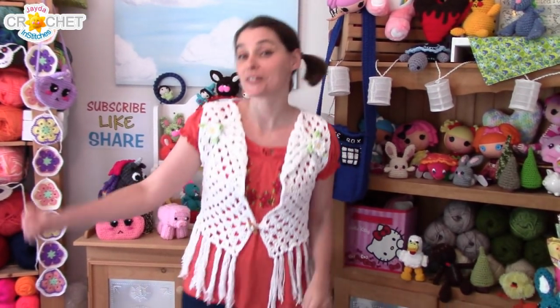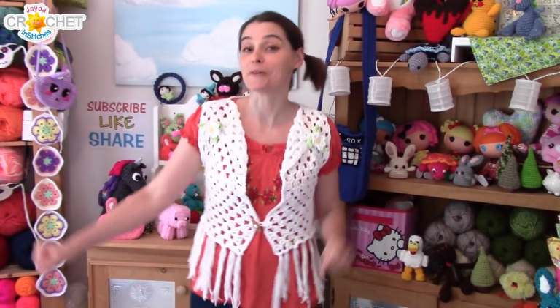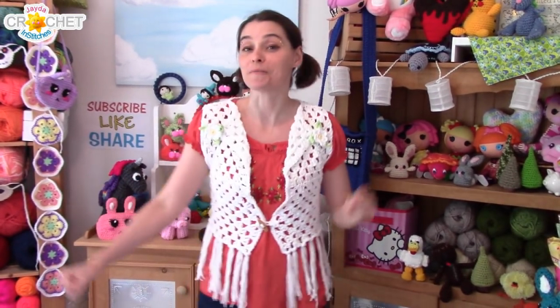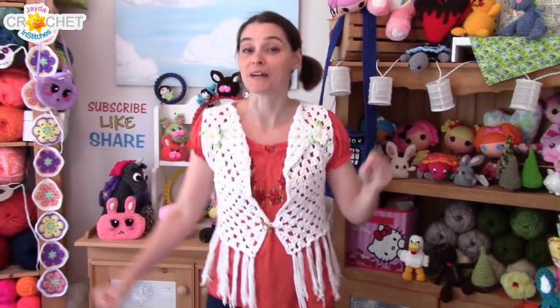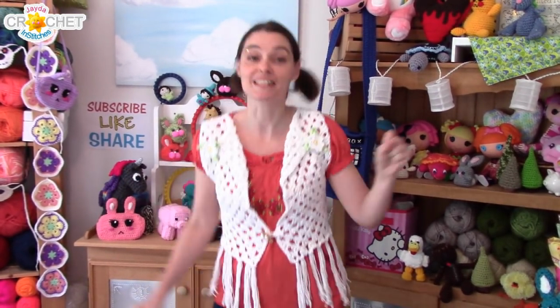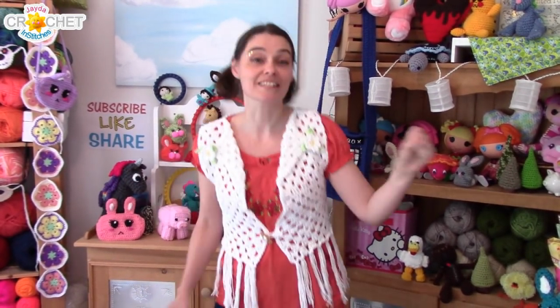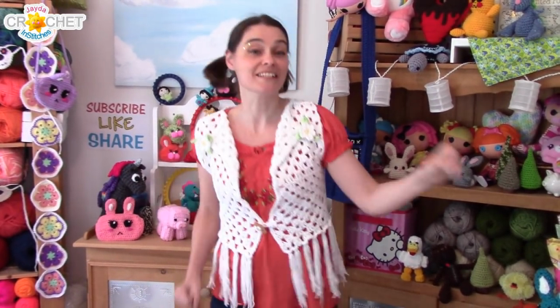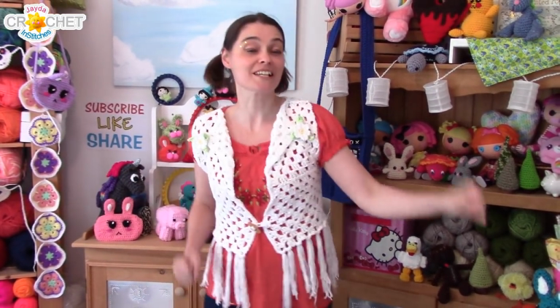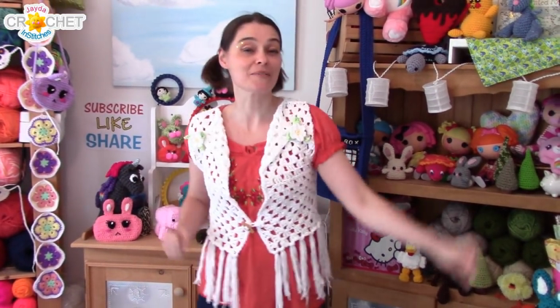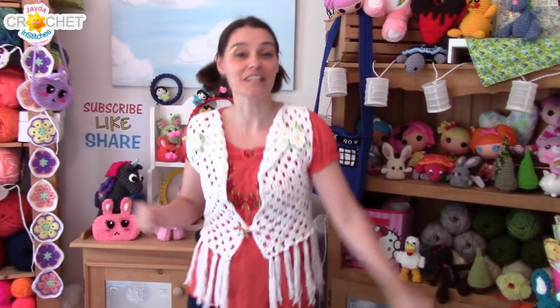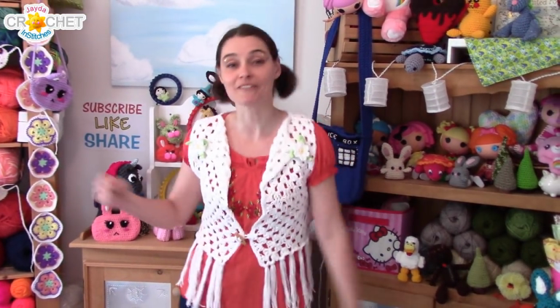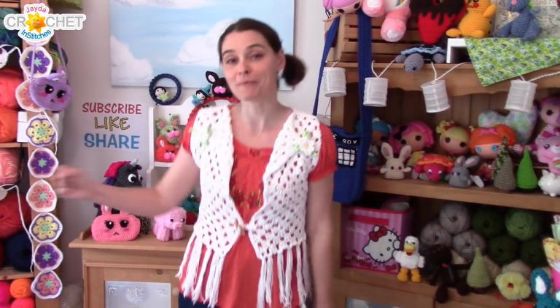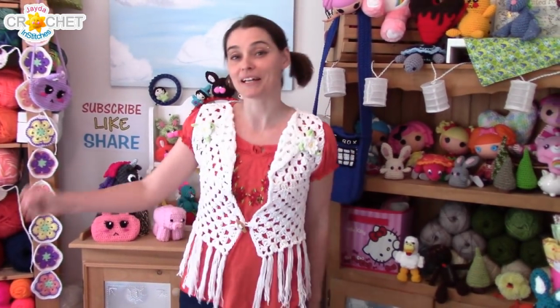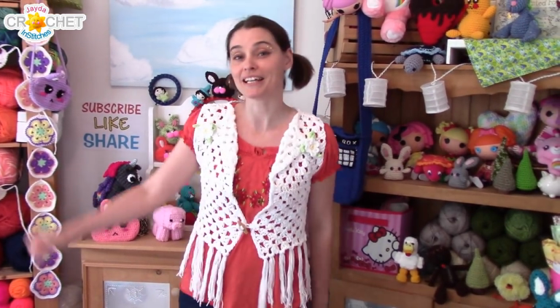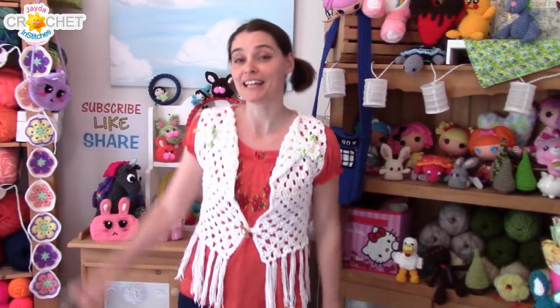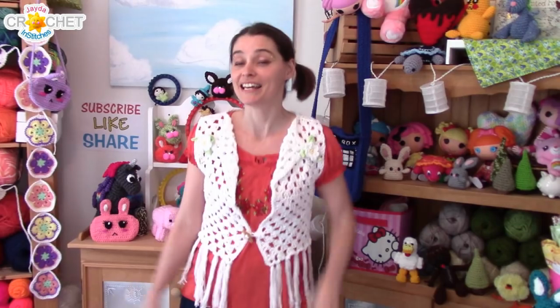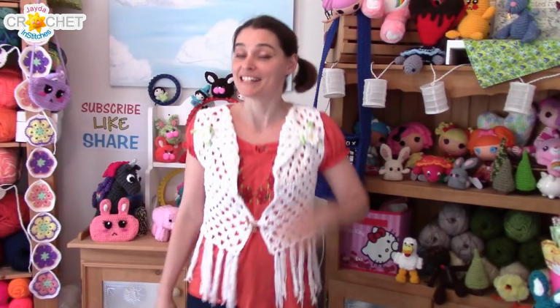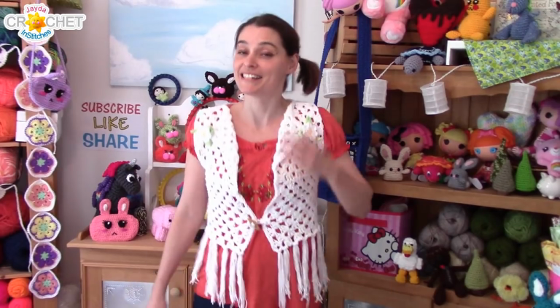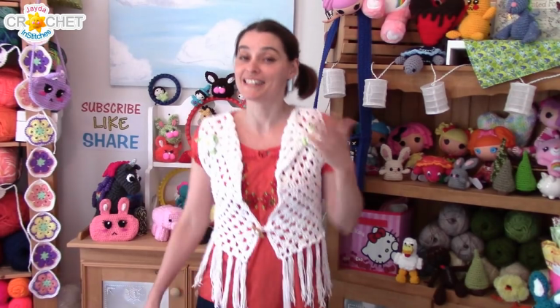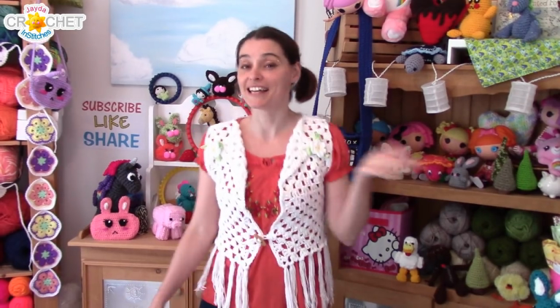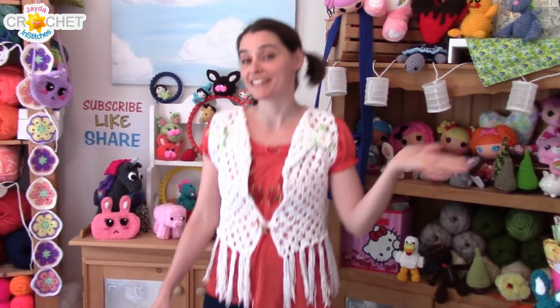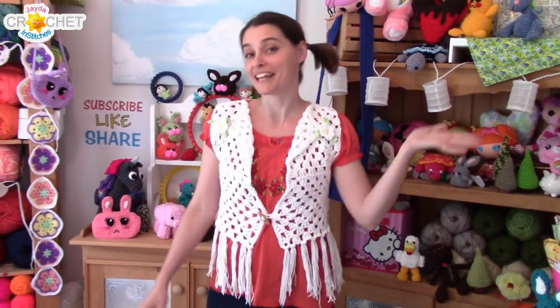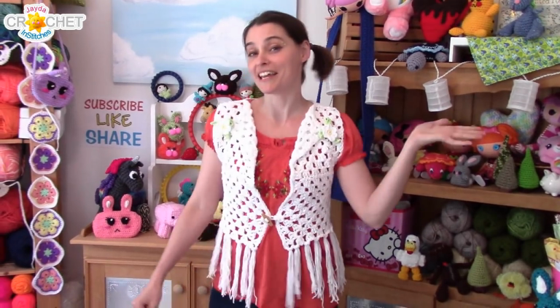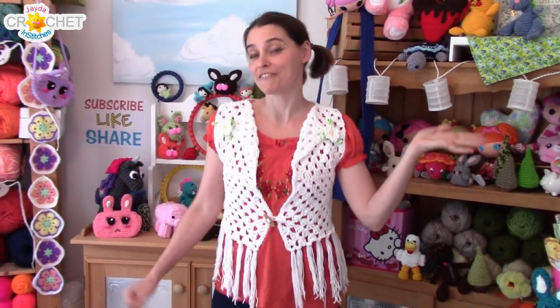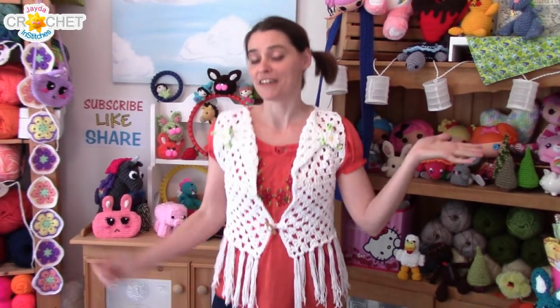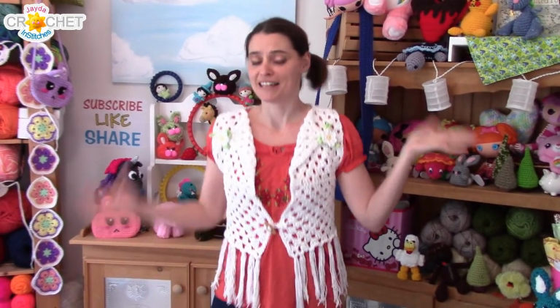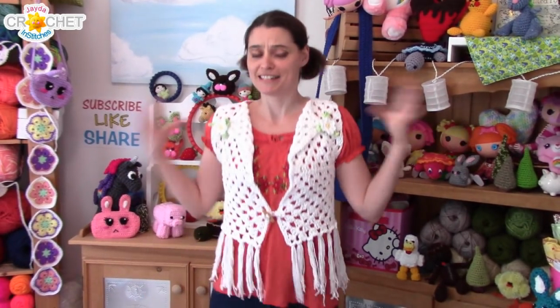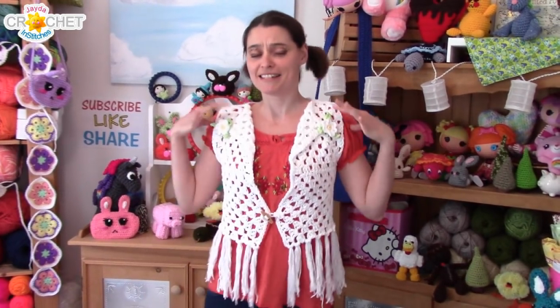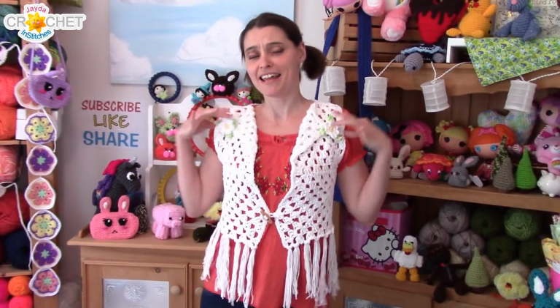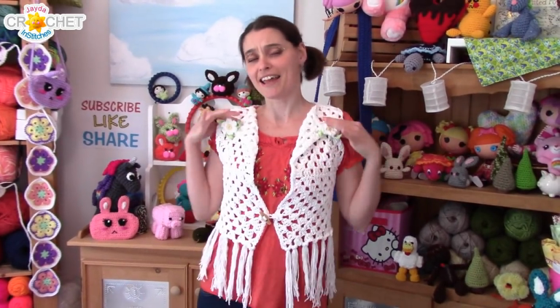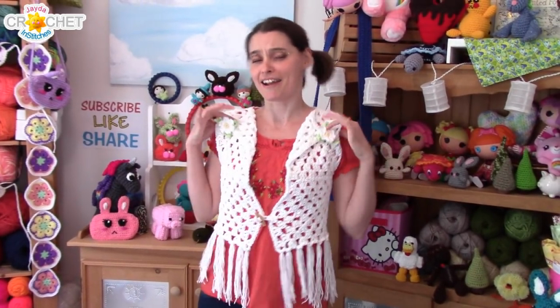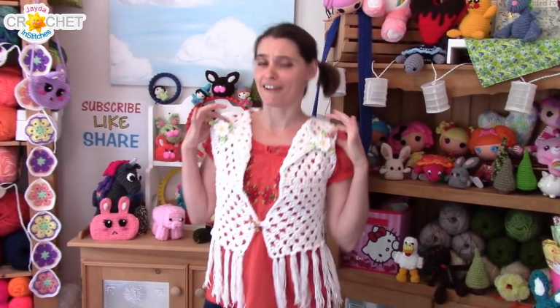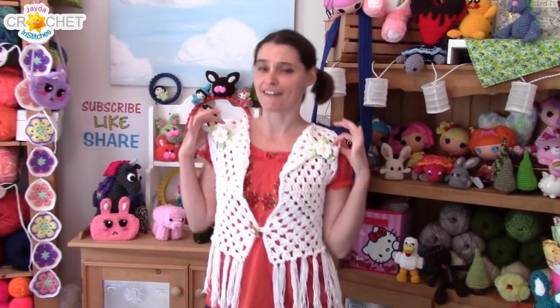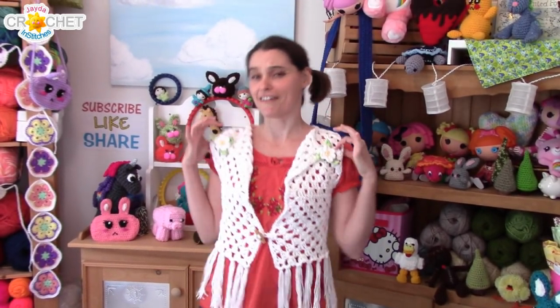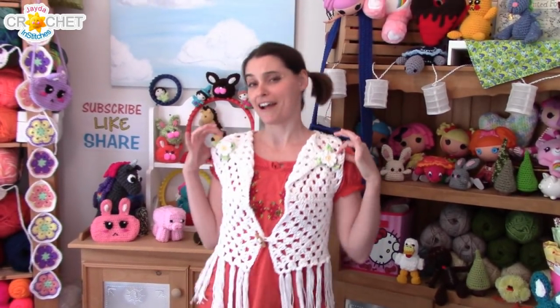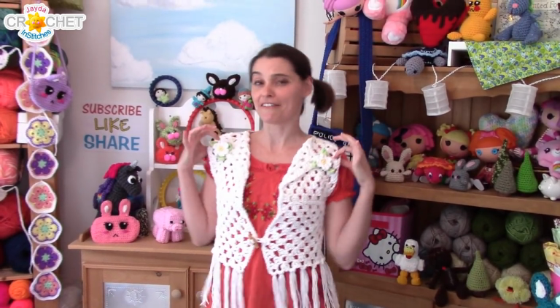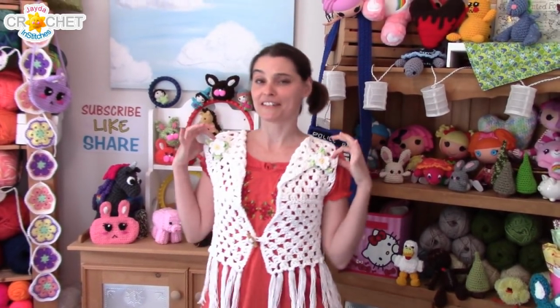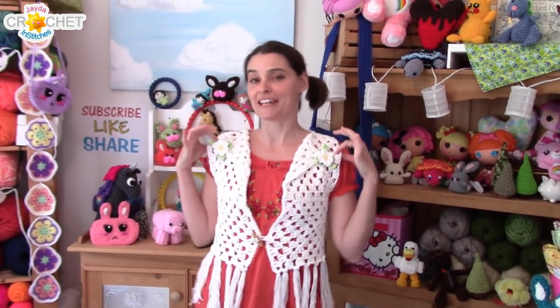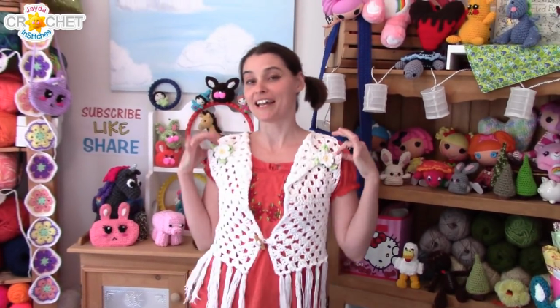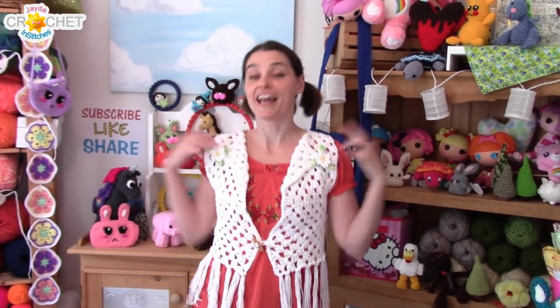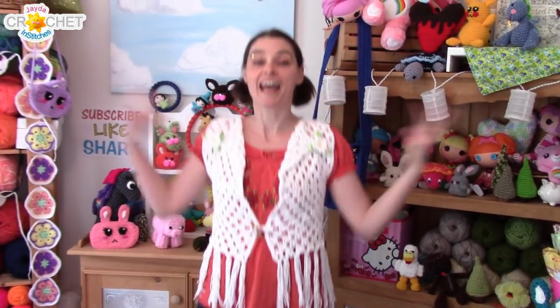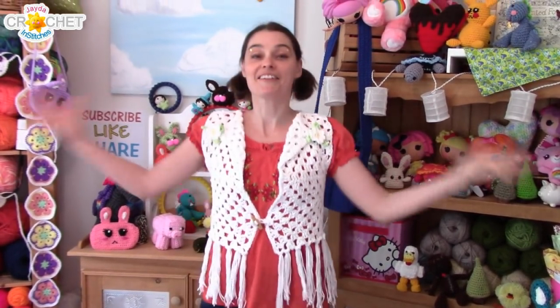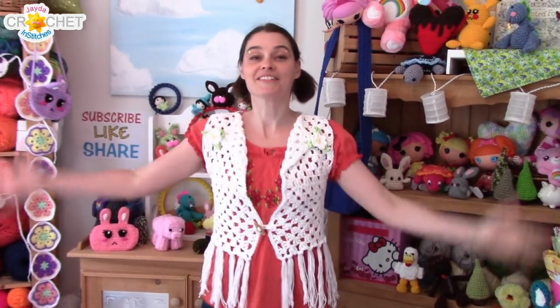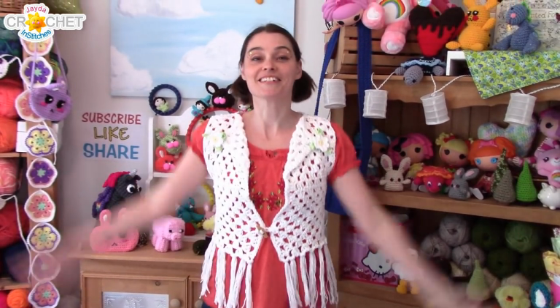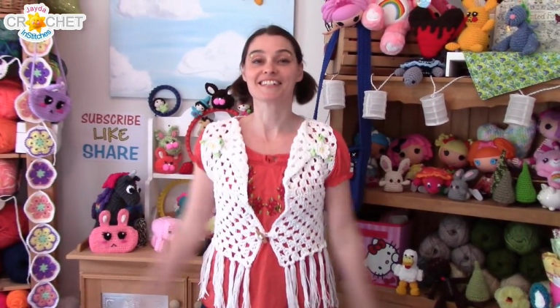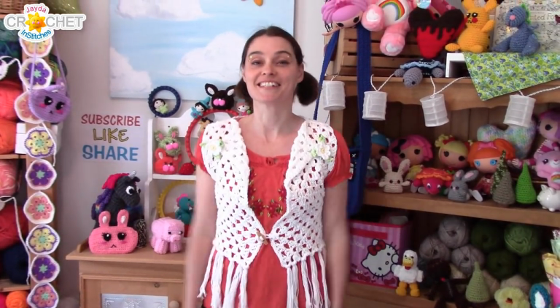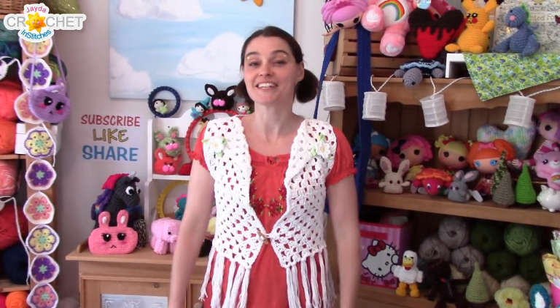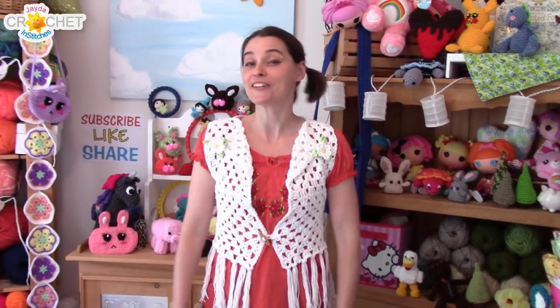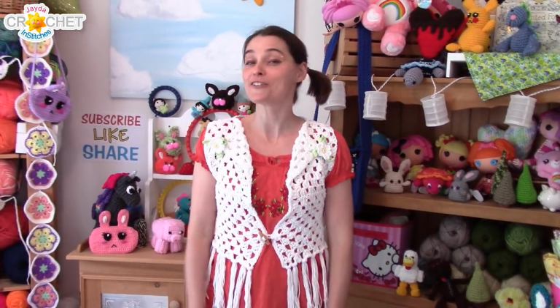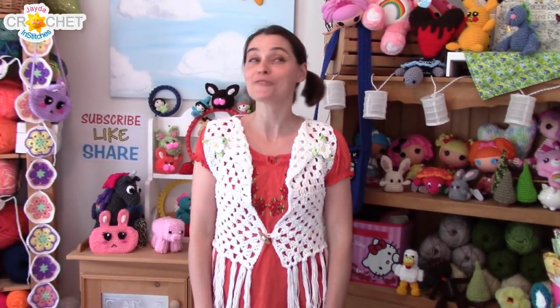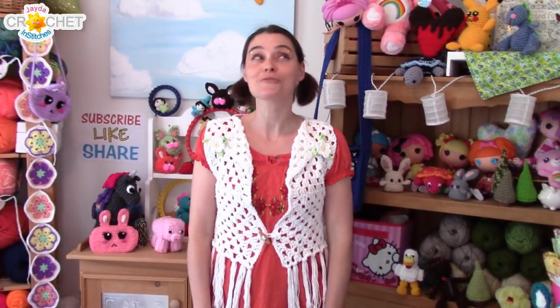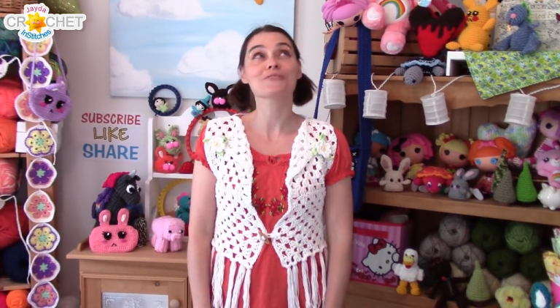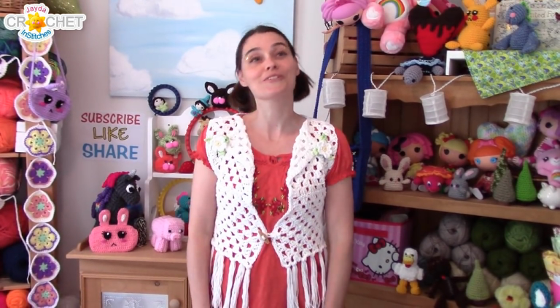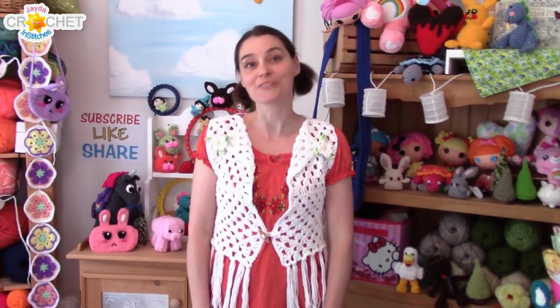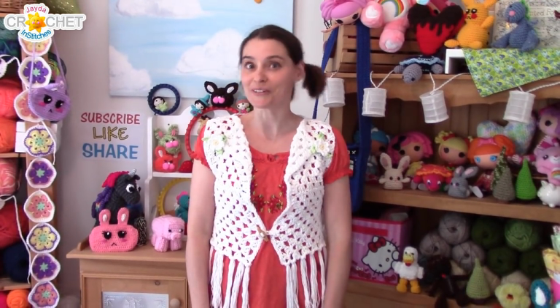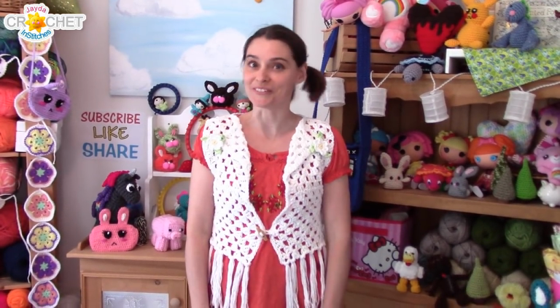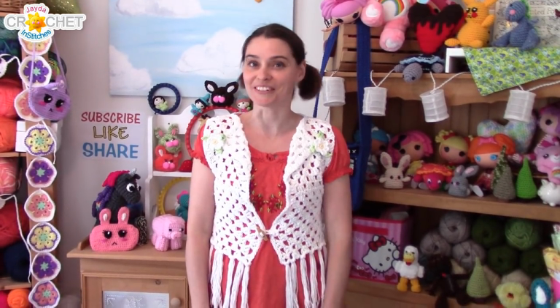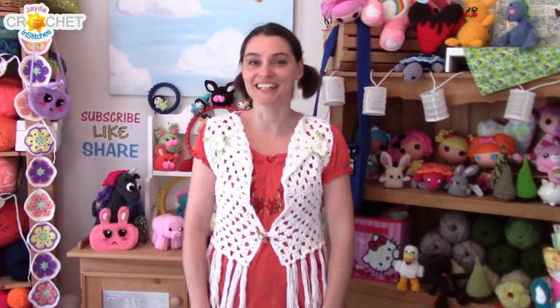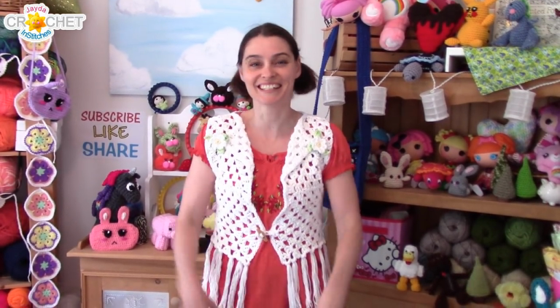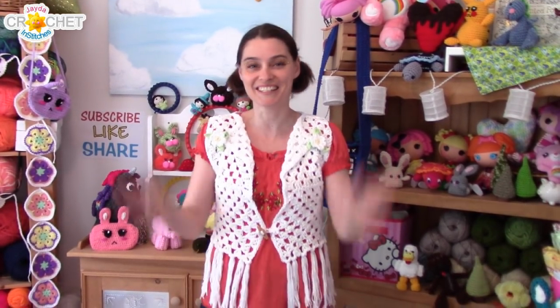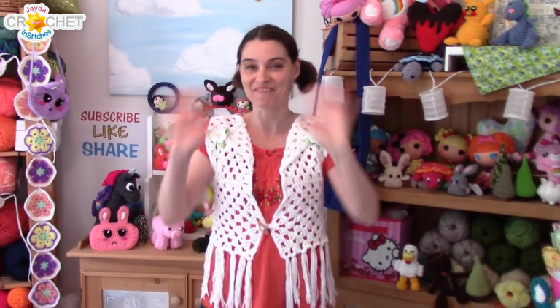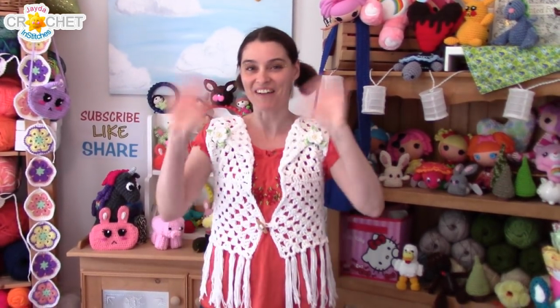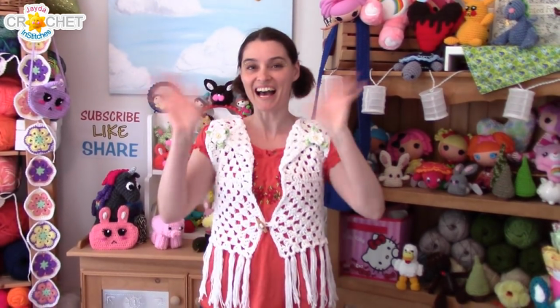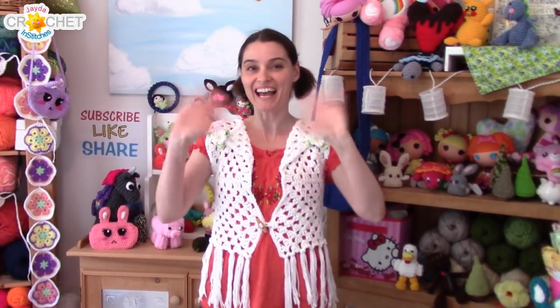That is it for this week everybody! Thank you so much for tuning in and making a vest with me today! If you've got vests to show me, I would love to see them — pin pictures on Pinterest, send them on Instagram by tagging me at jadenstitches, or send them on Google Plus. Until next week, stay safe, crafty, and we'll see you soon! Bye!